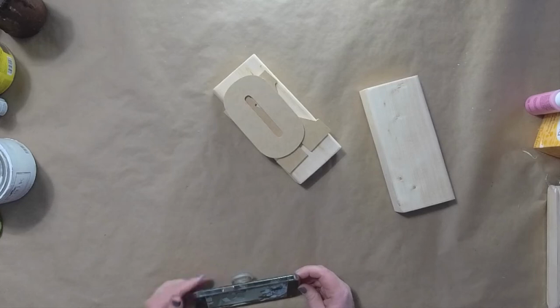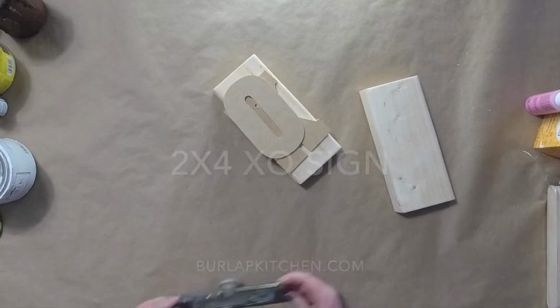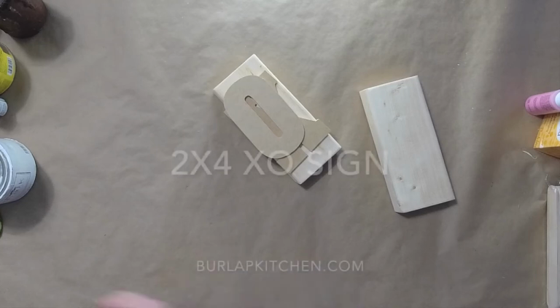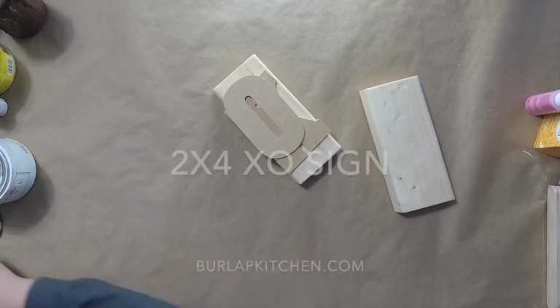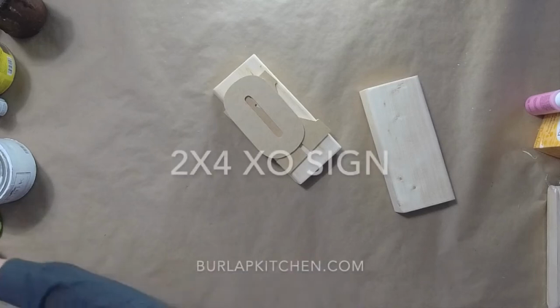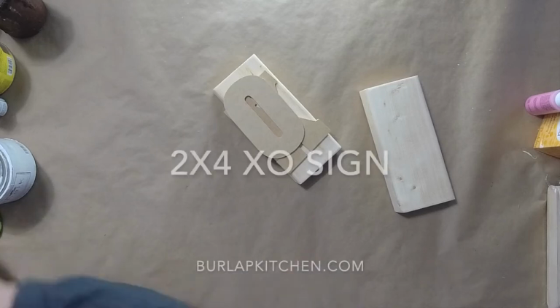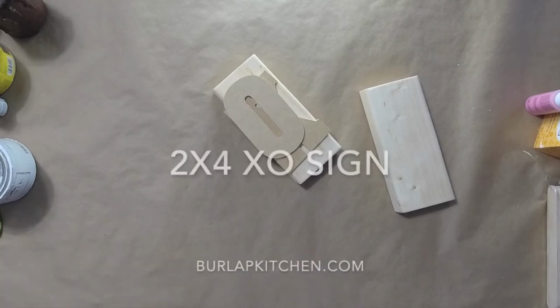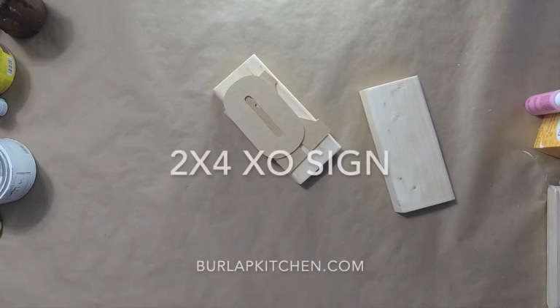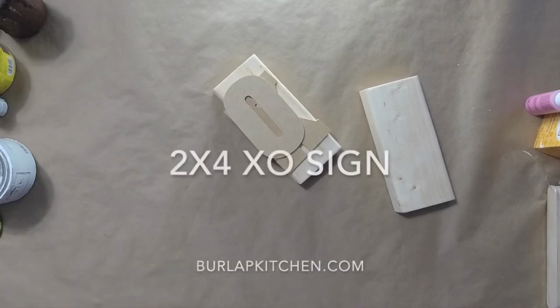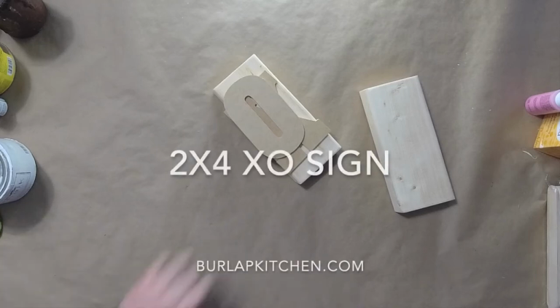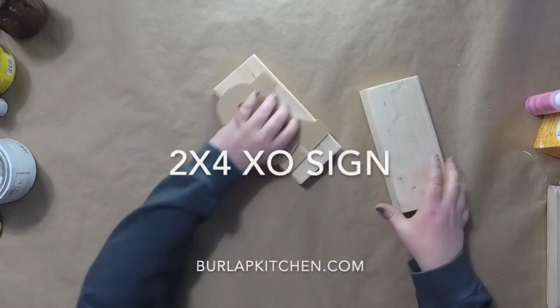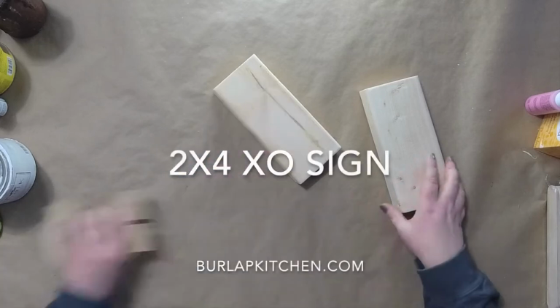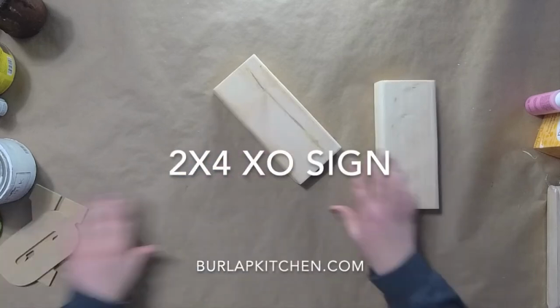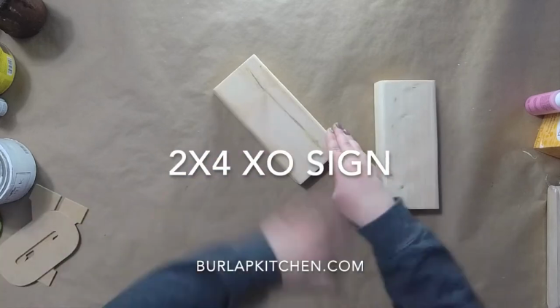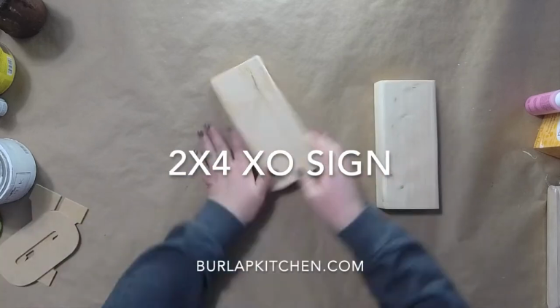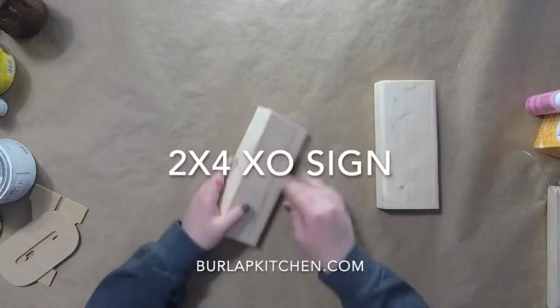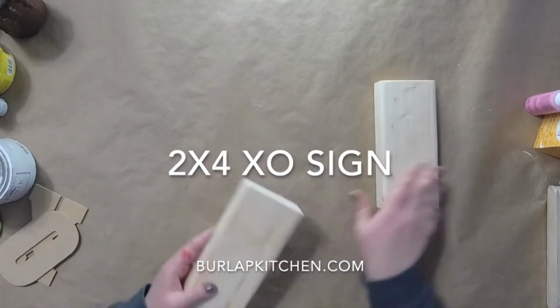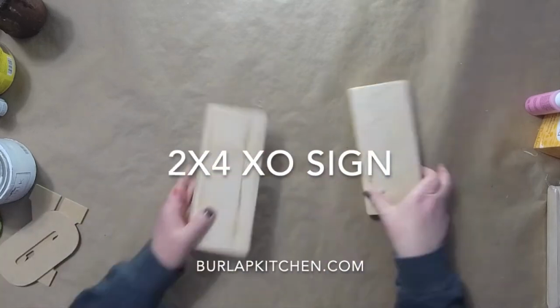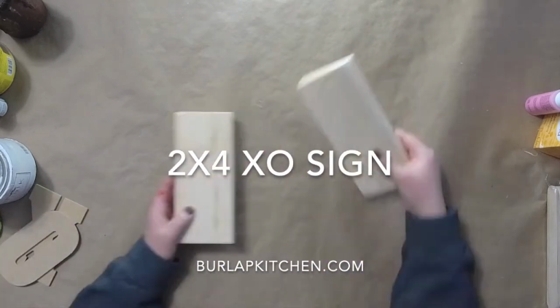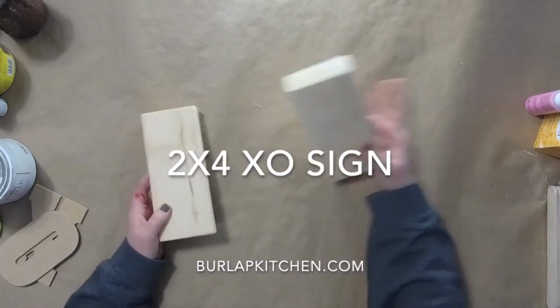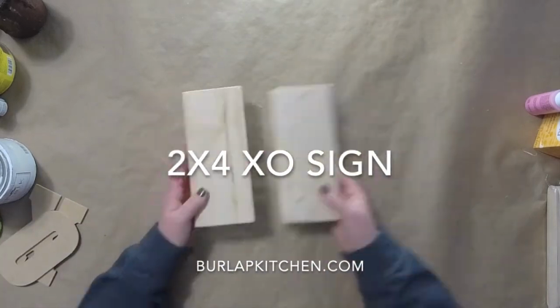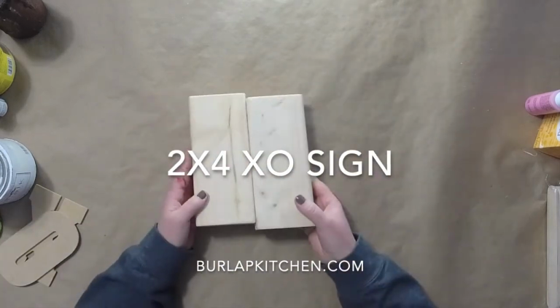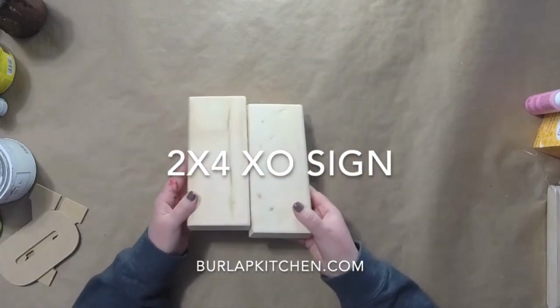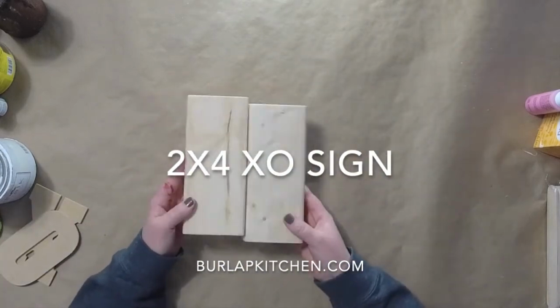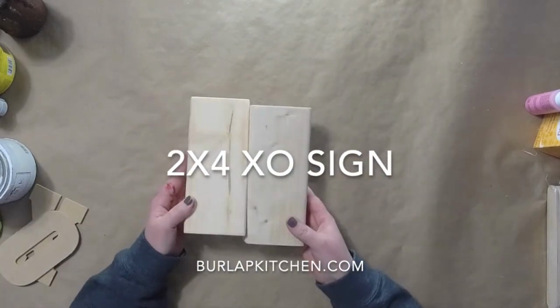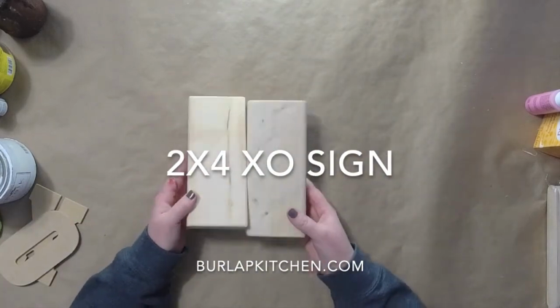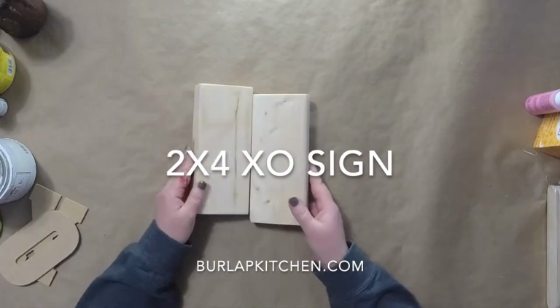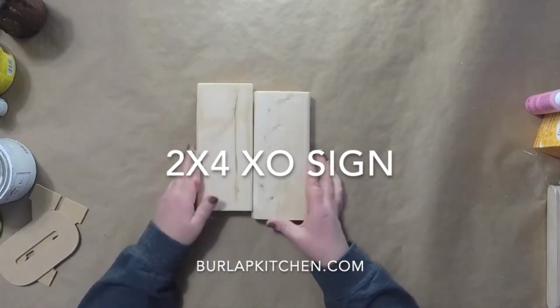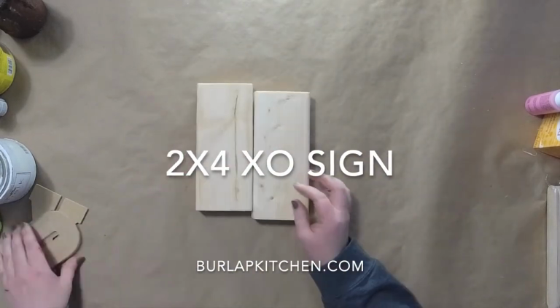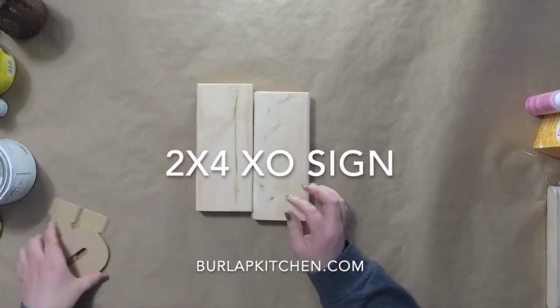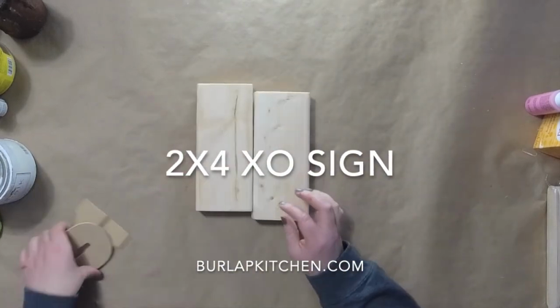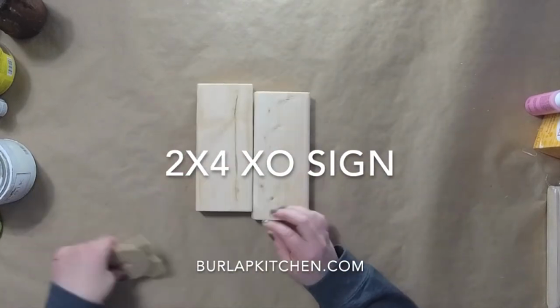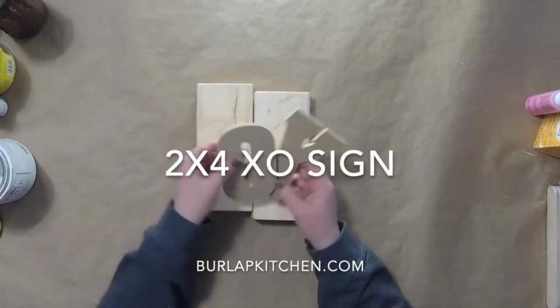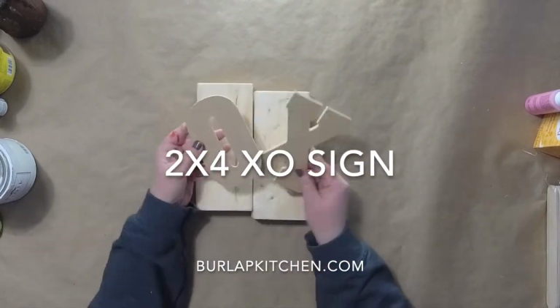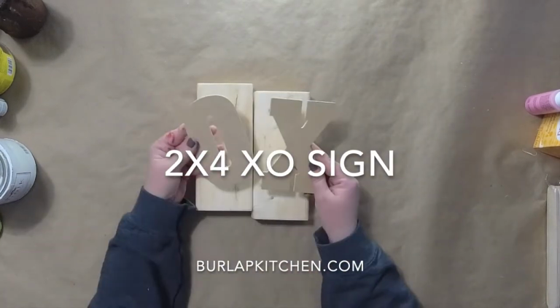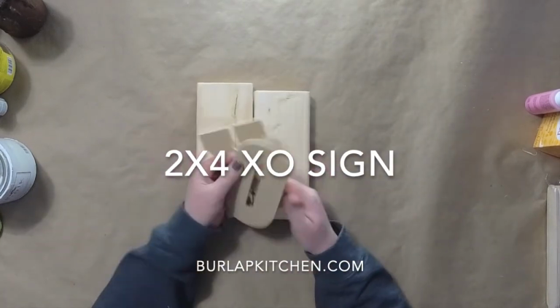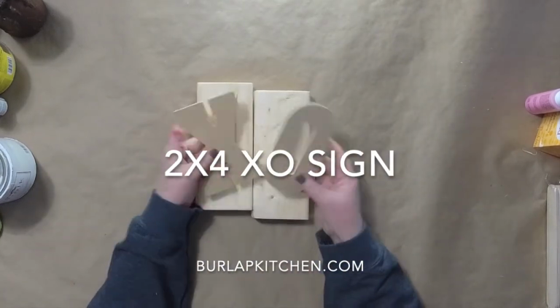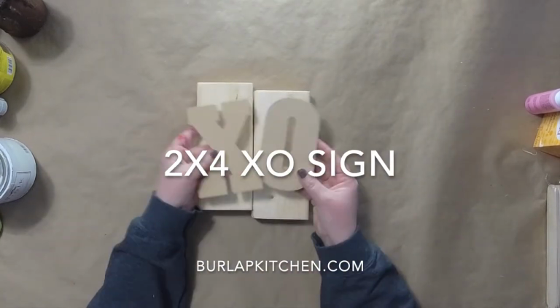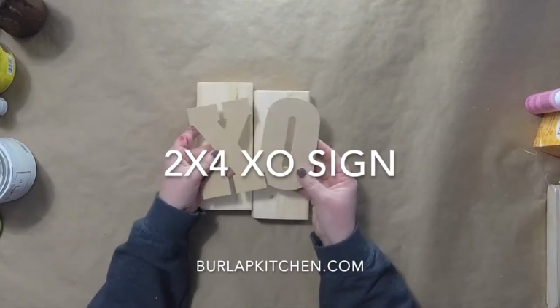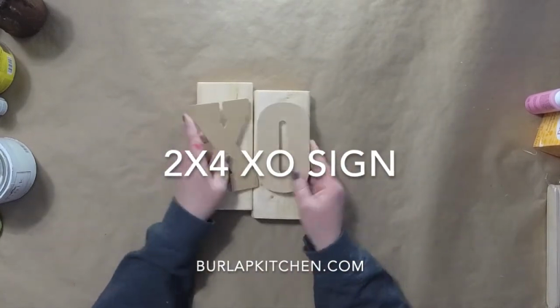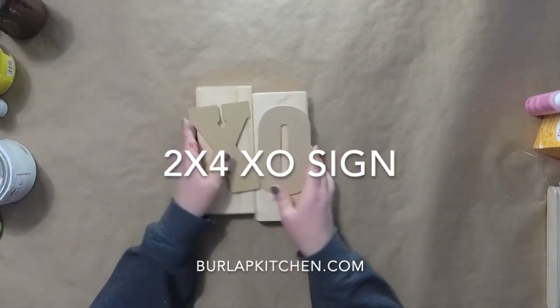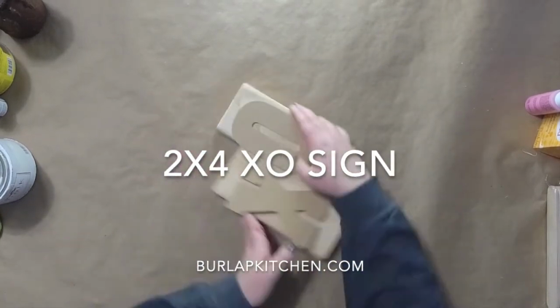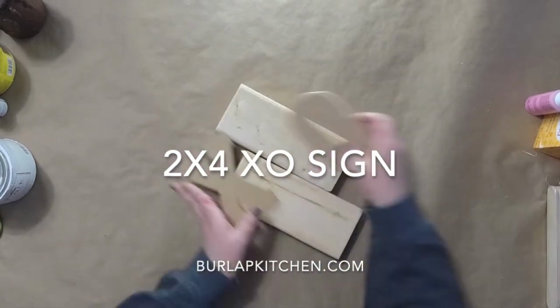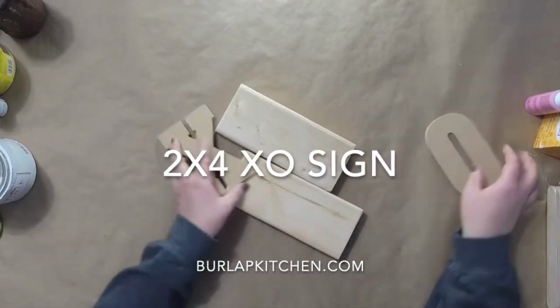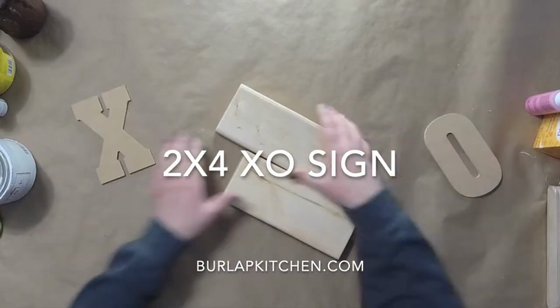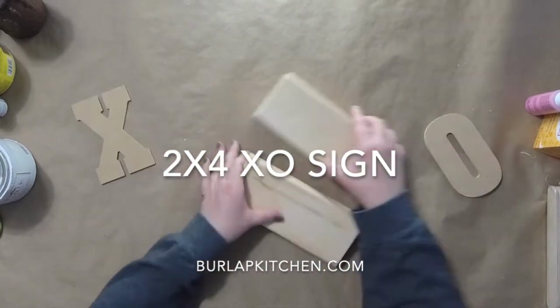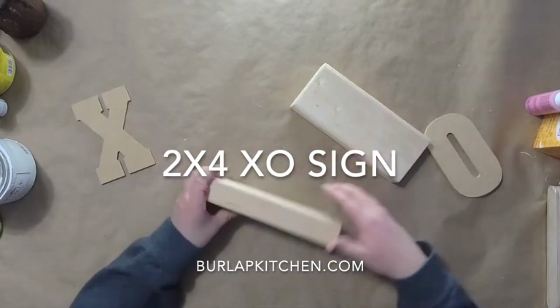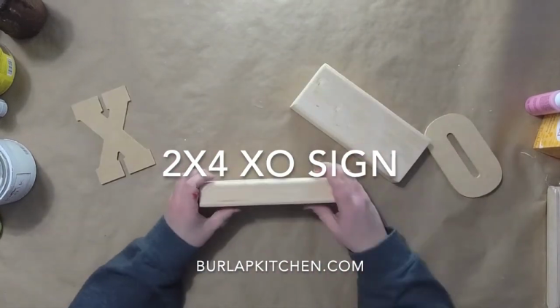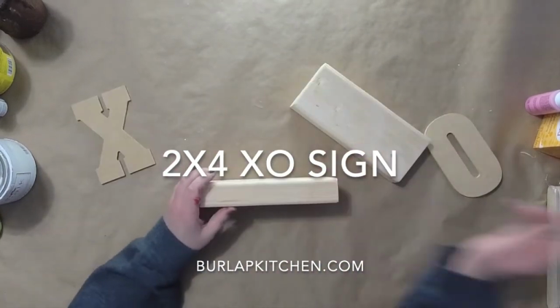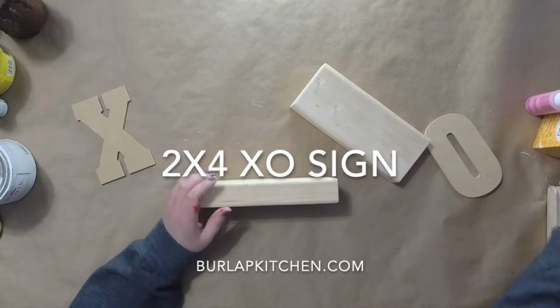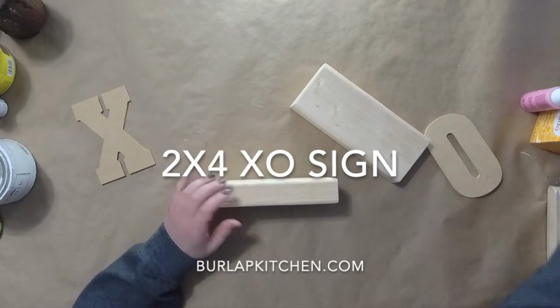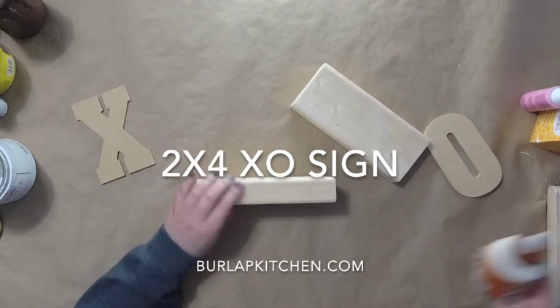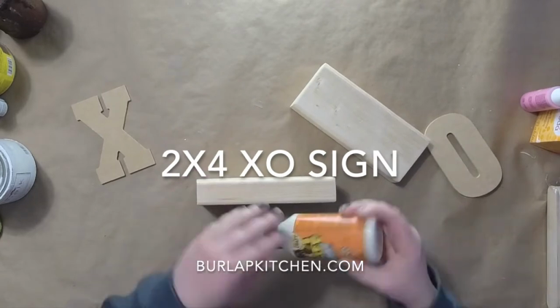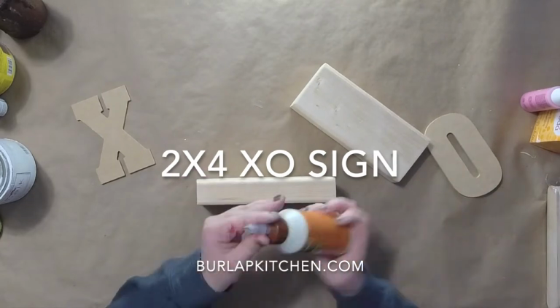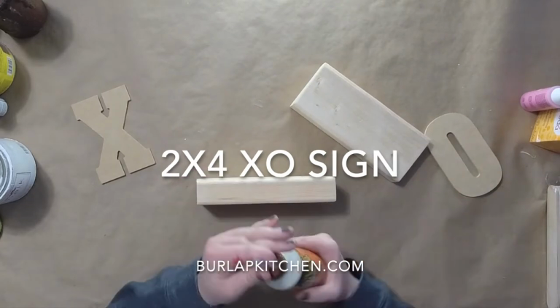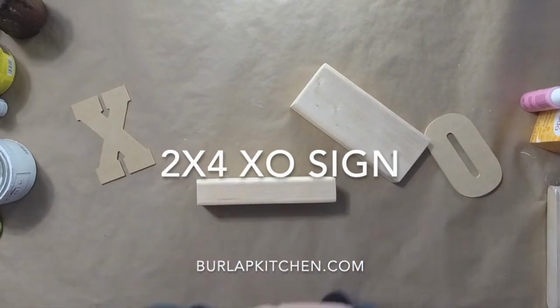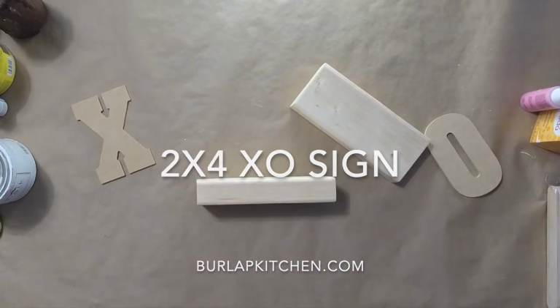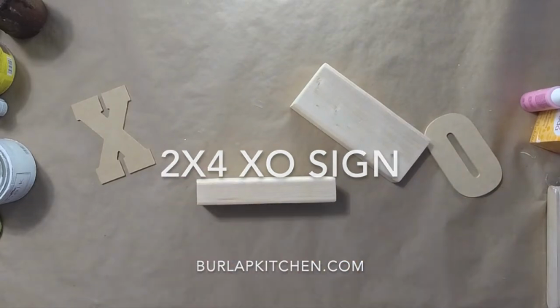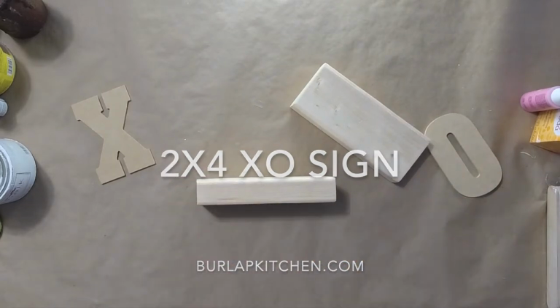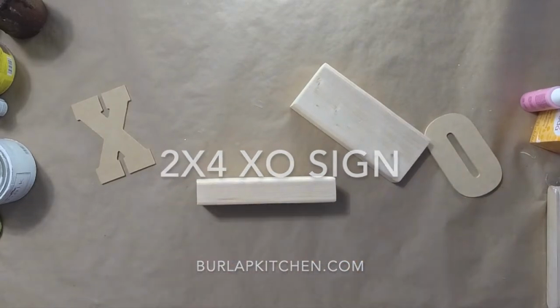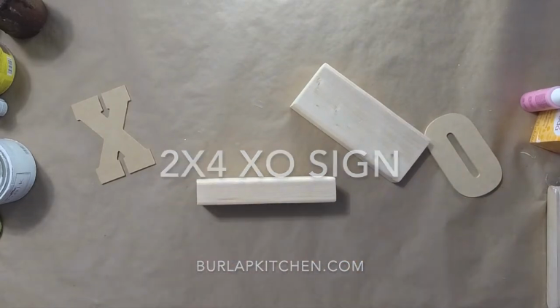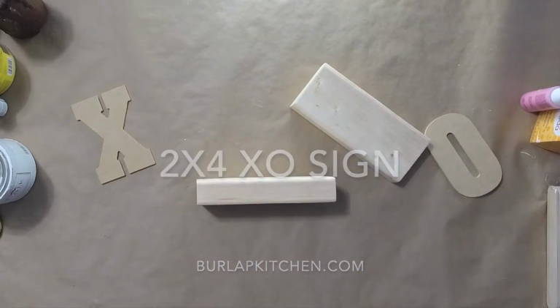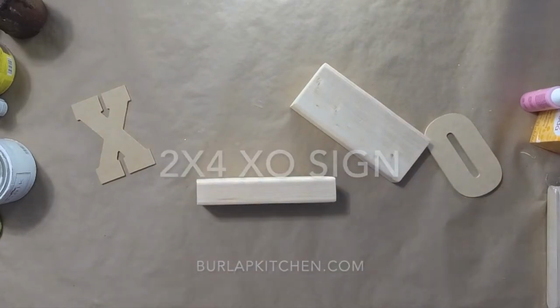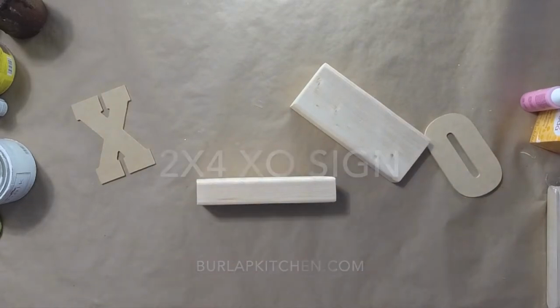Hey friends, it's Emily from burlapkitchen.com where I'm all about simplicity. Today we're going to be making a fun 2x4 XO sign.